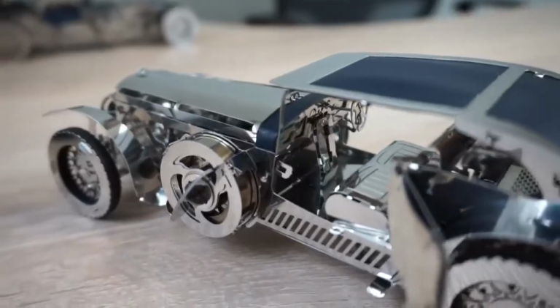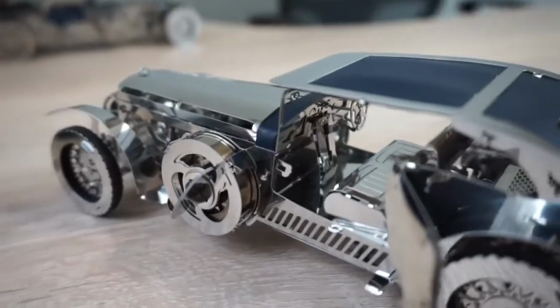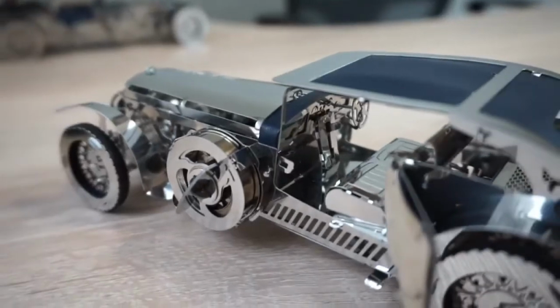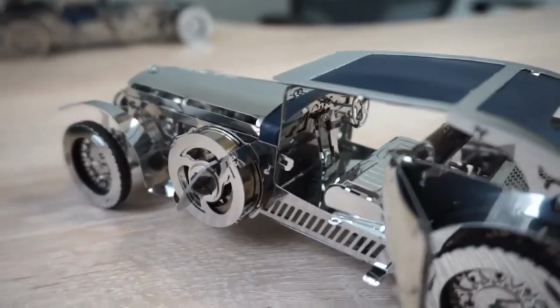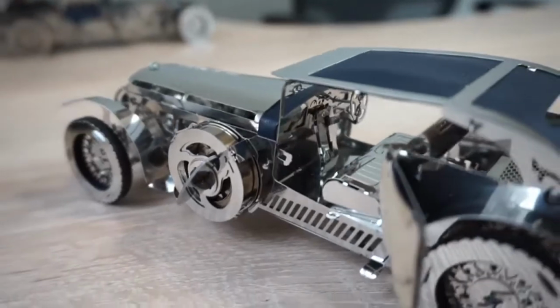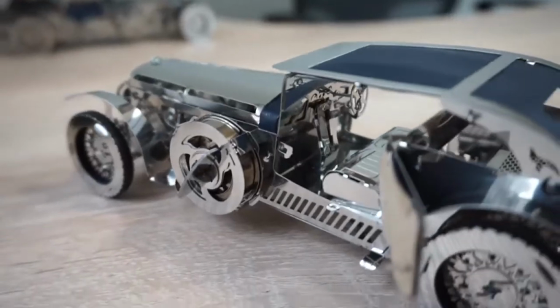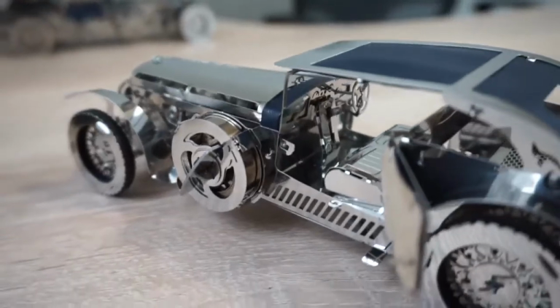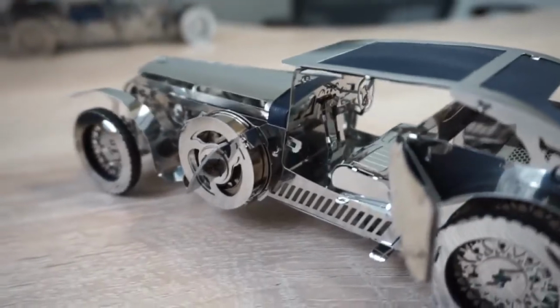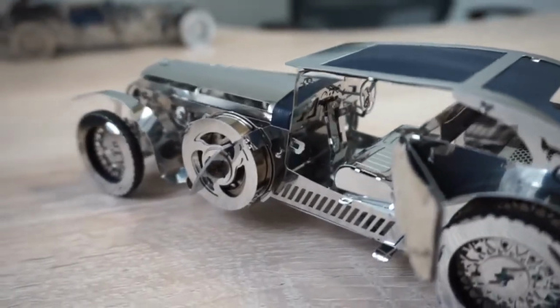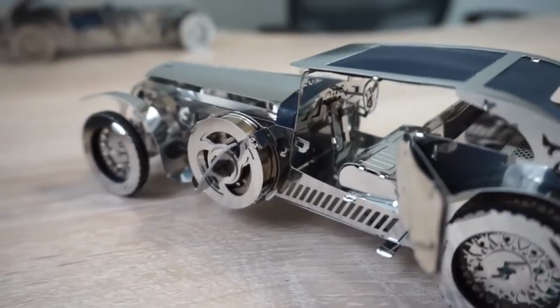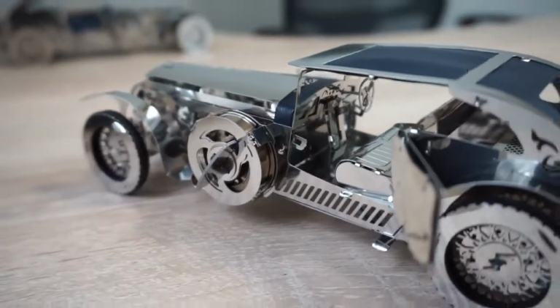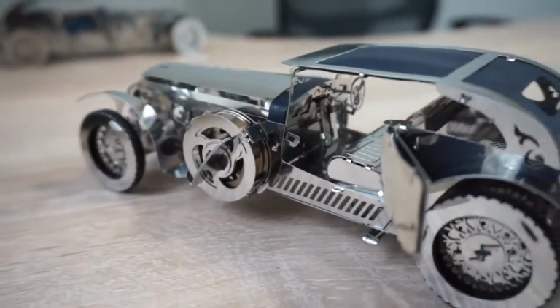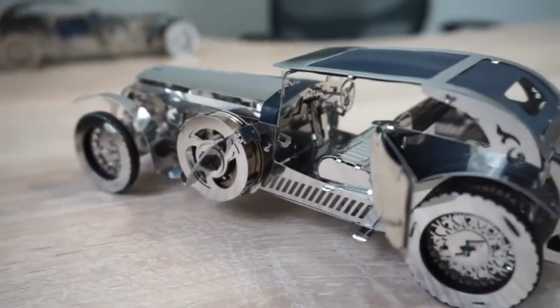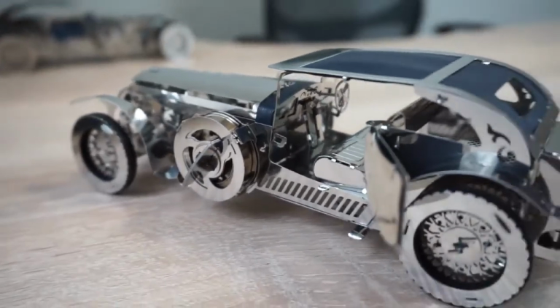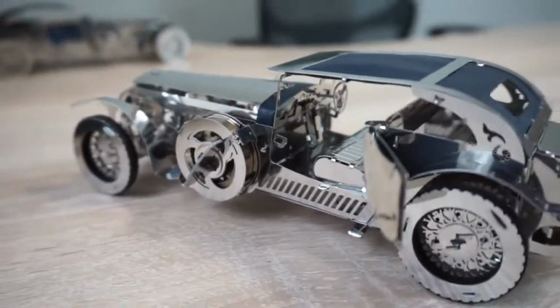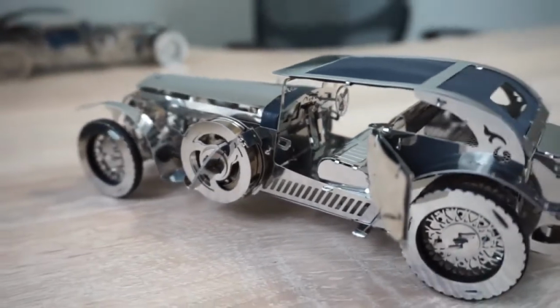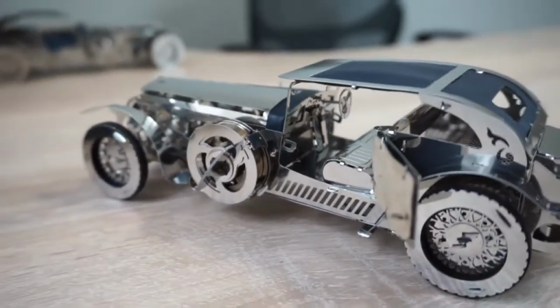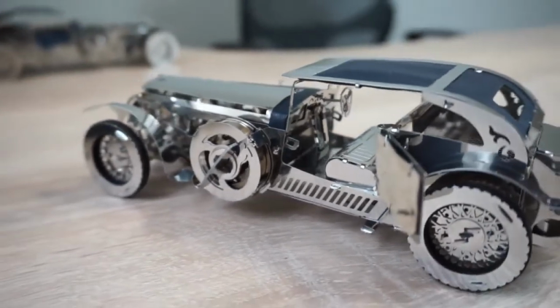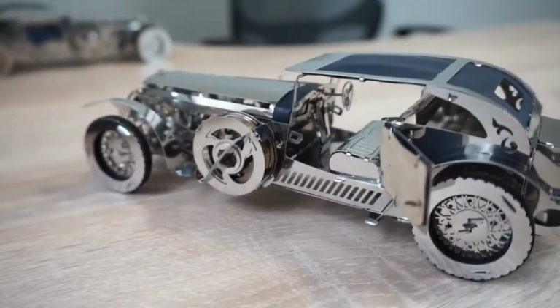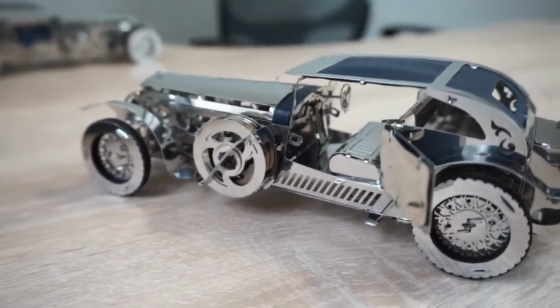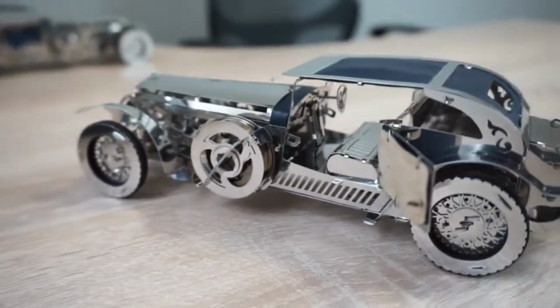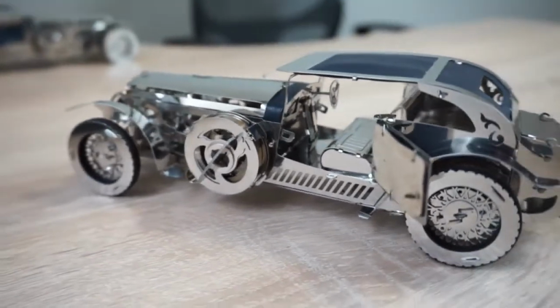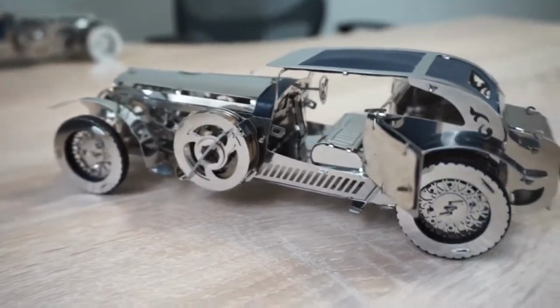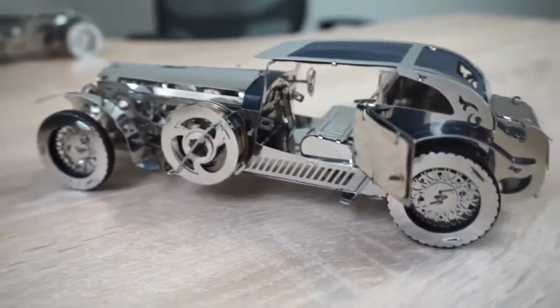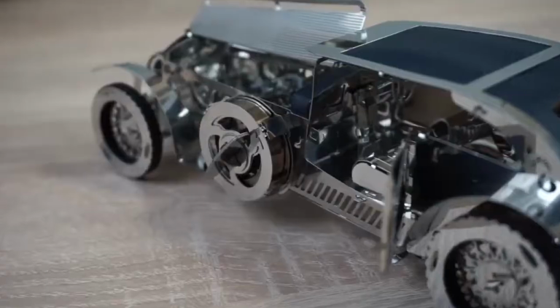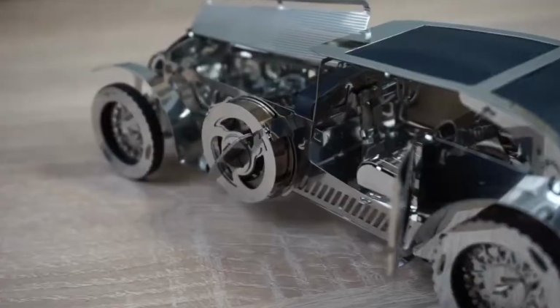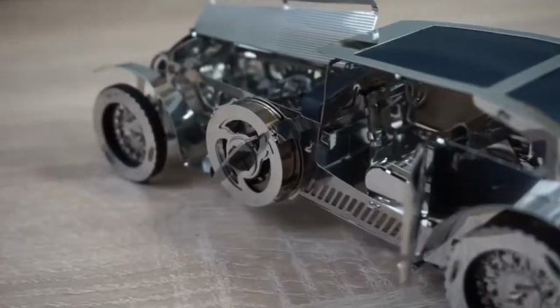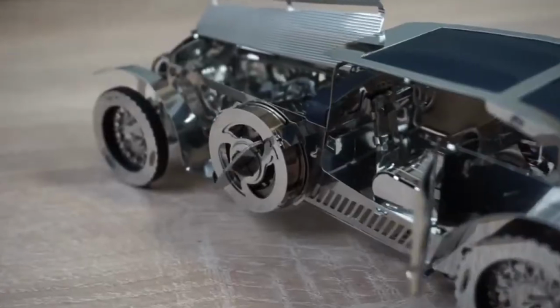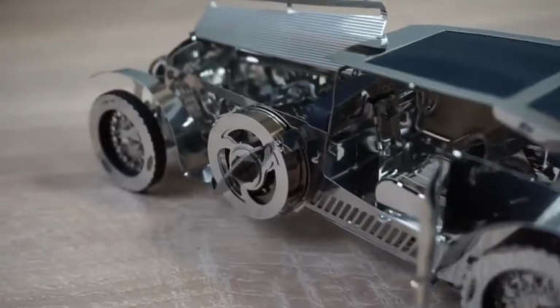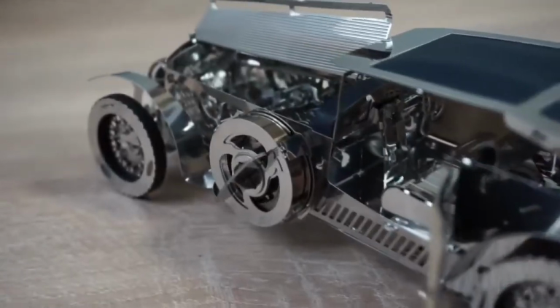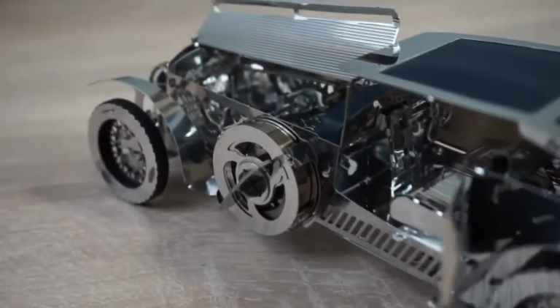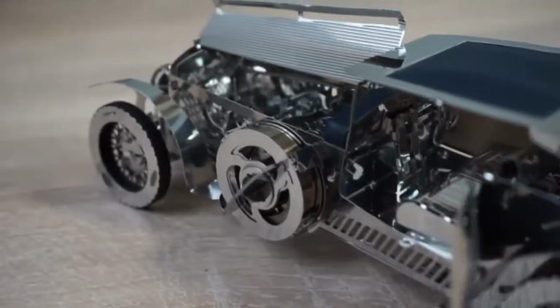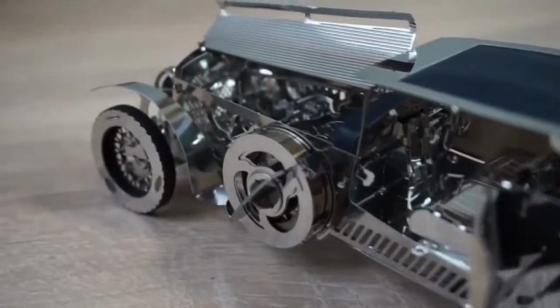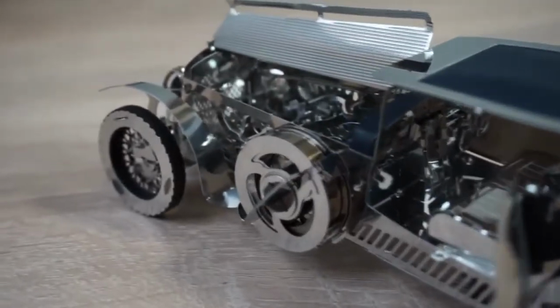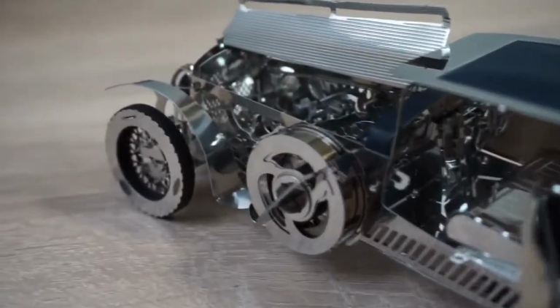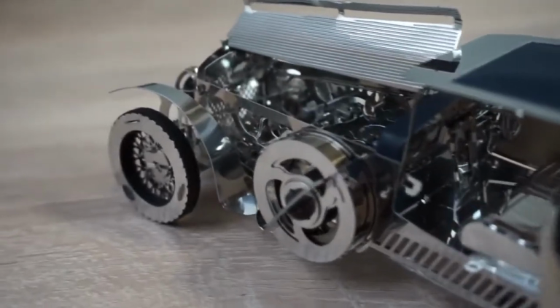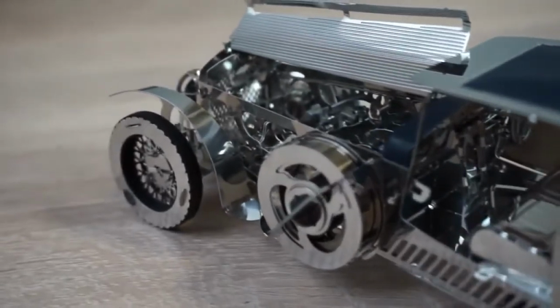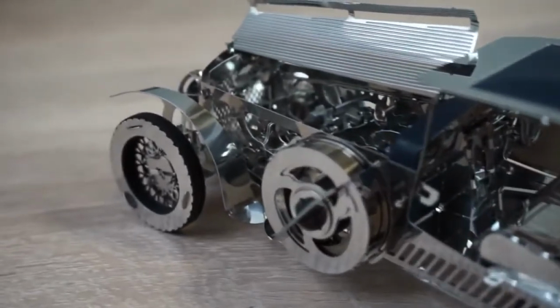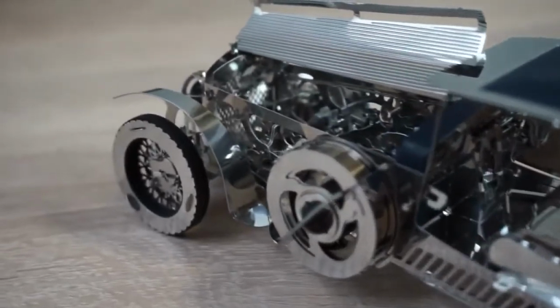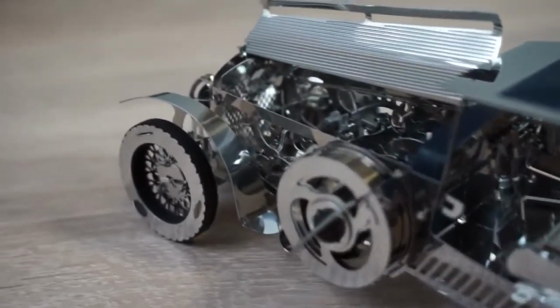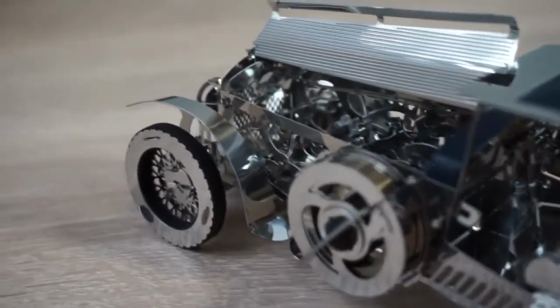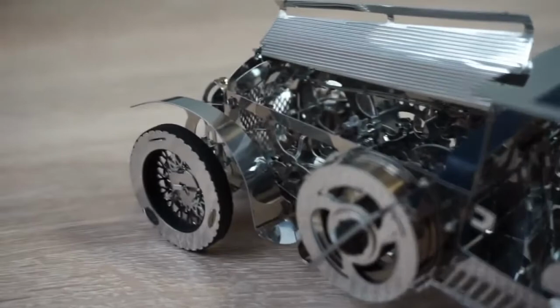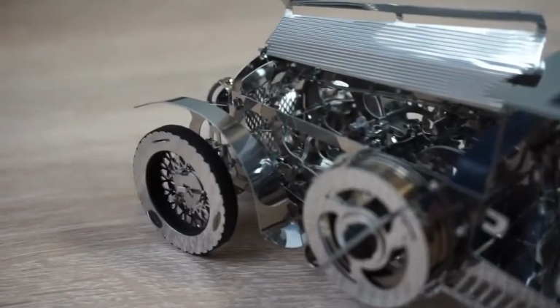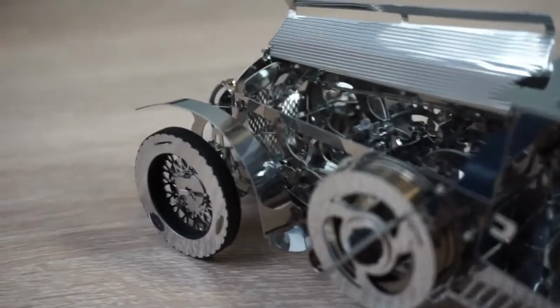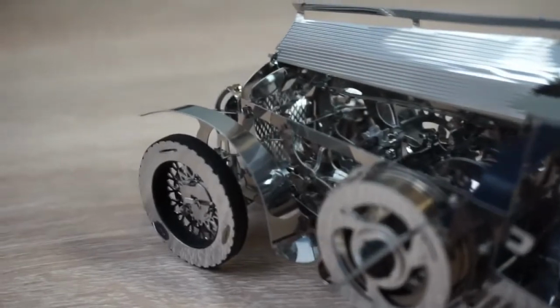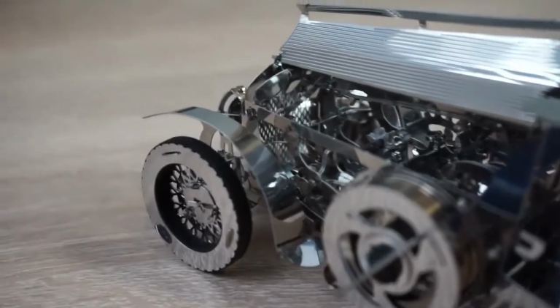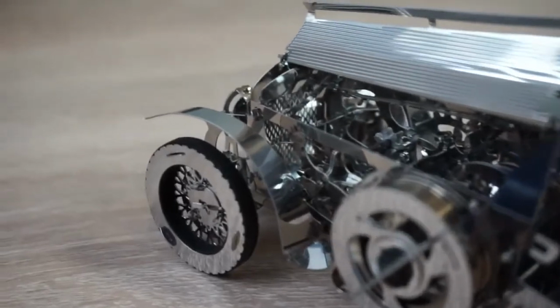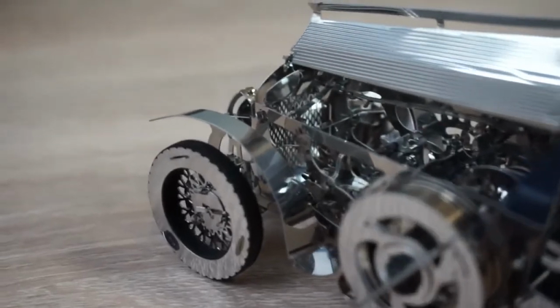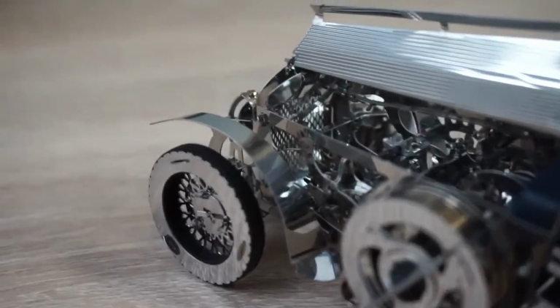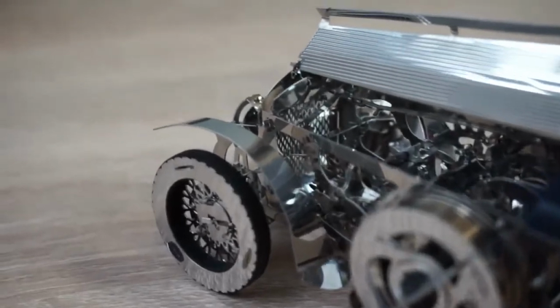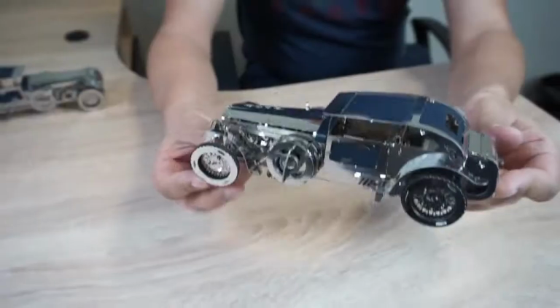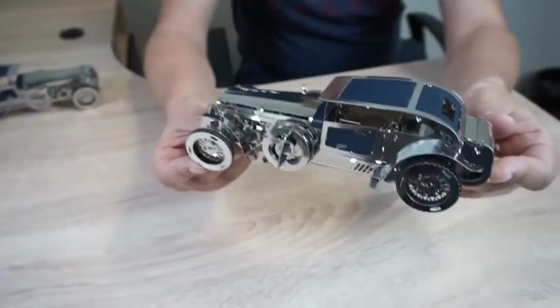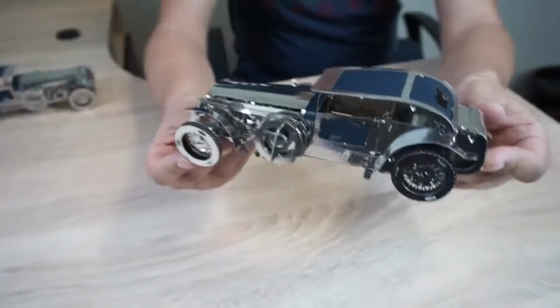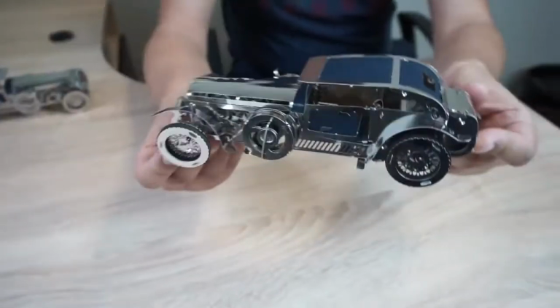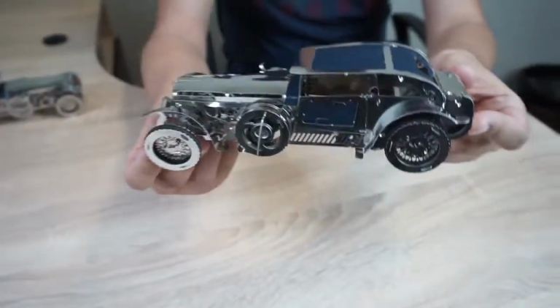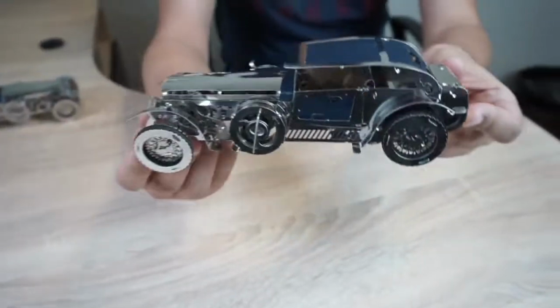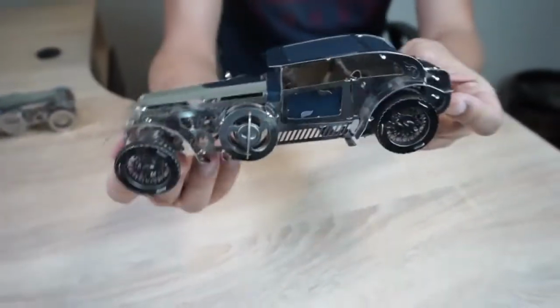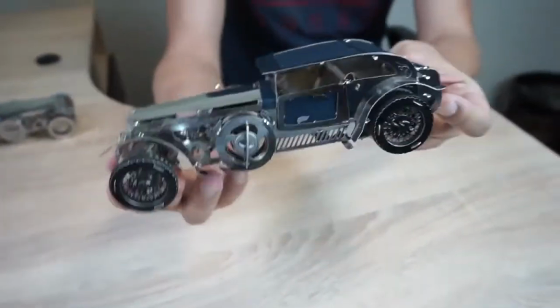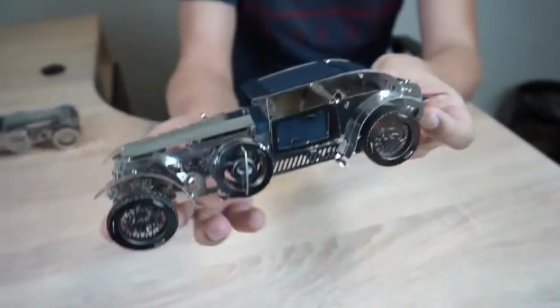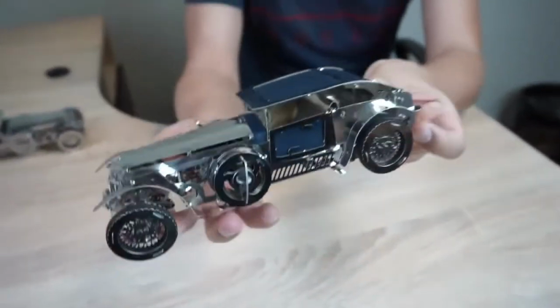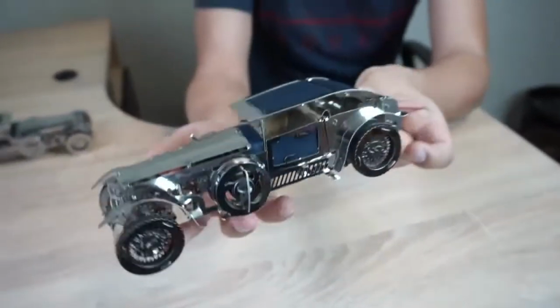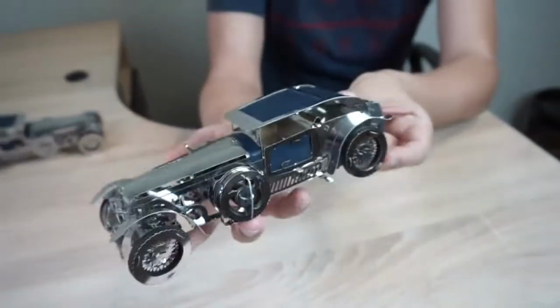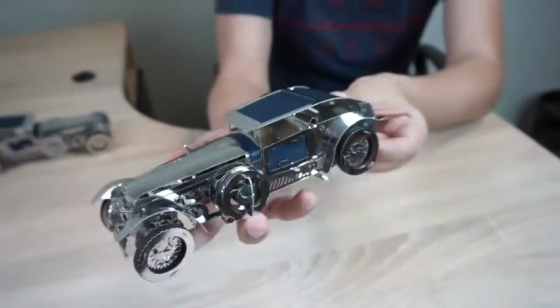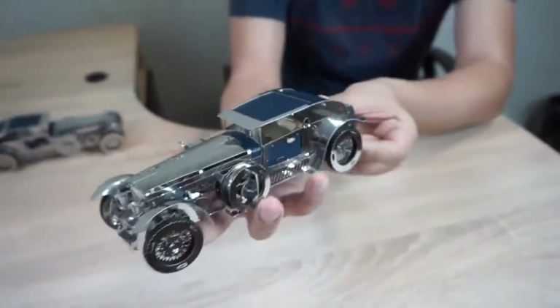Luxury Roadster Model. This model is very beautiful and big. It is a car model inspired by the Bentley Speed 6.